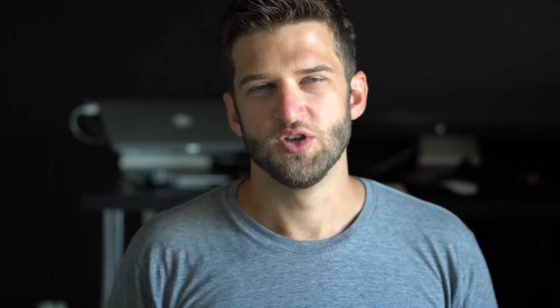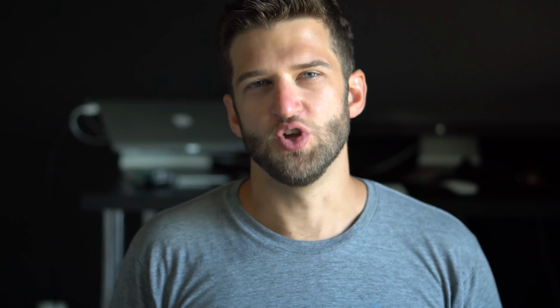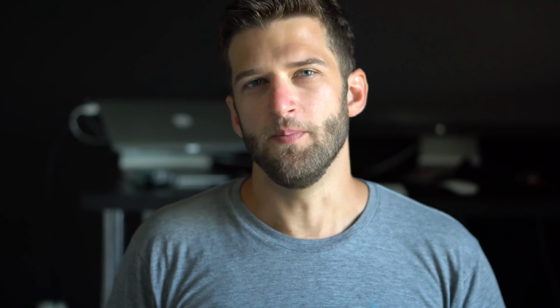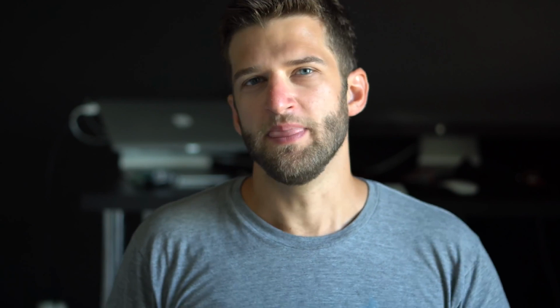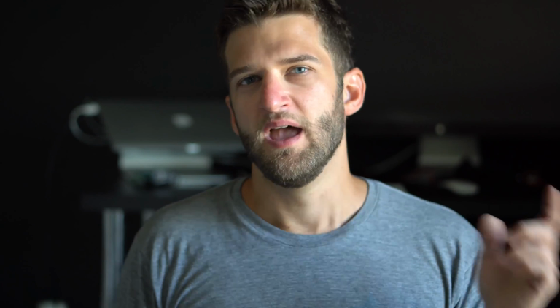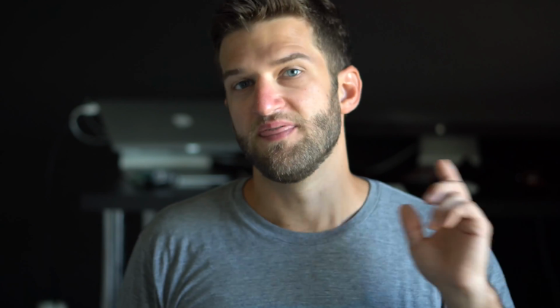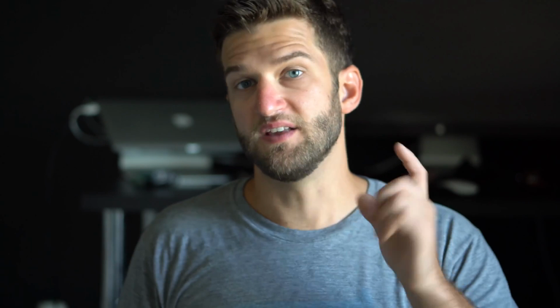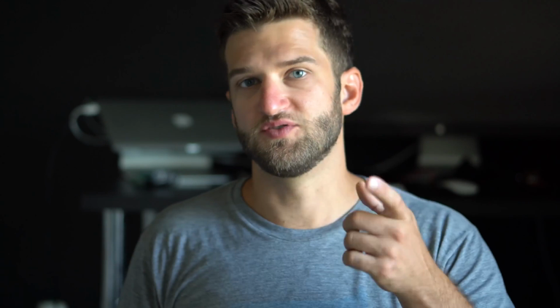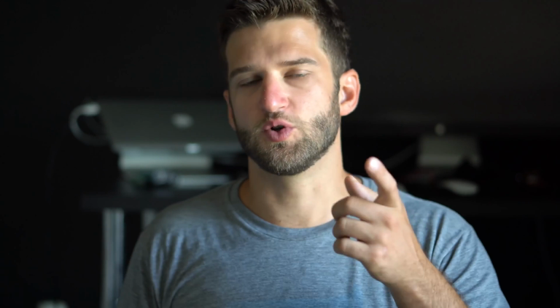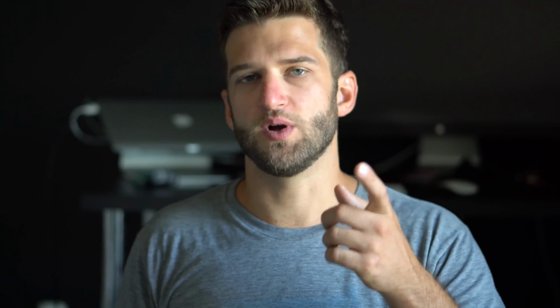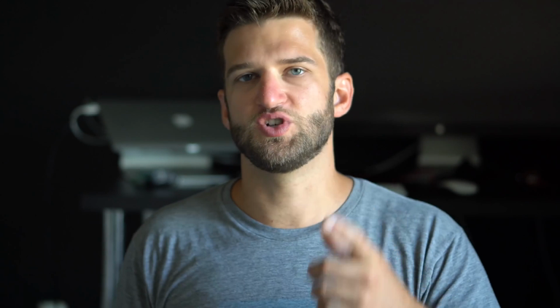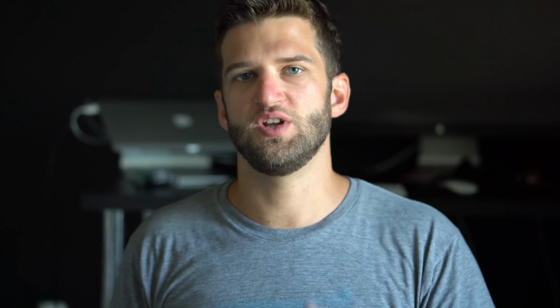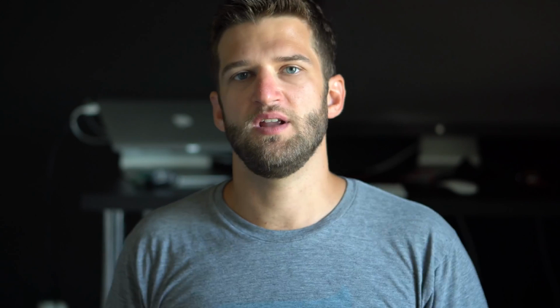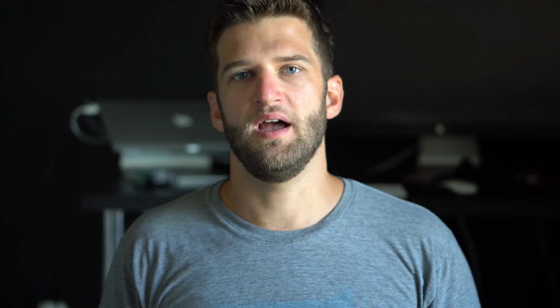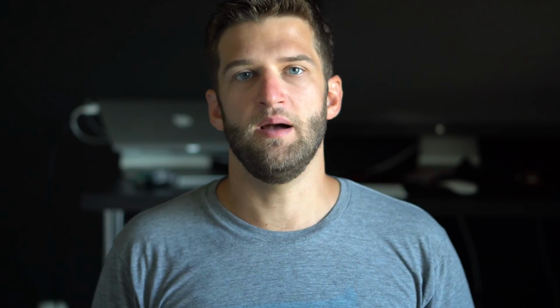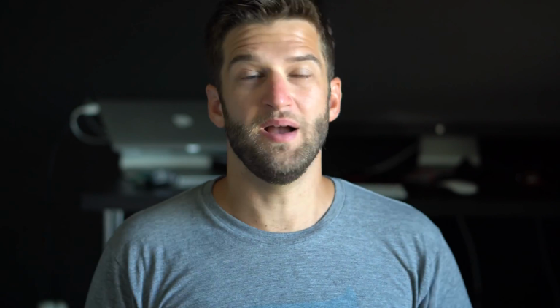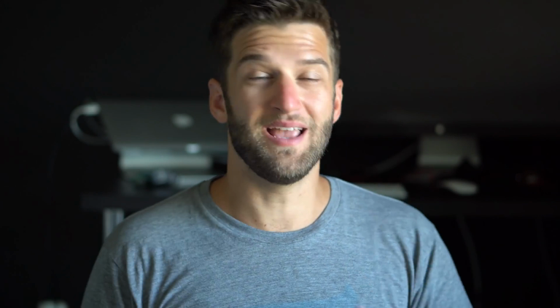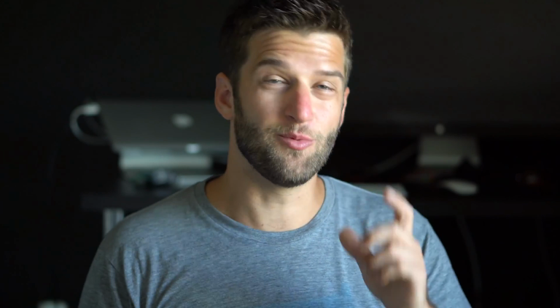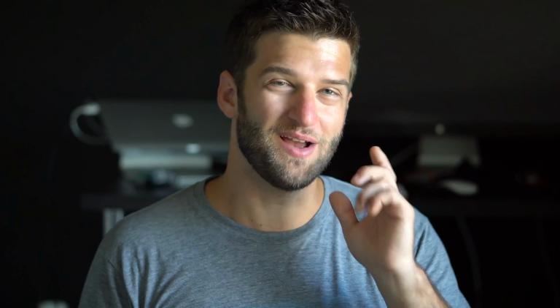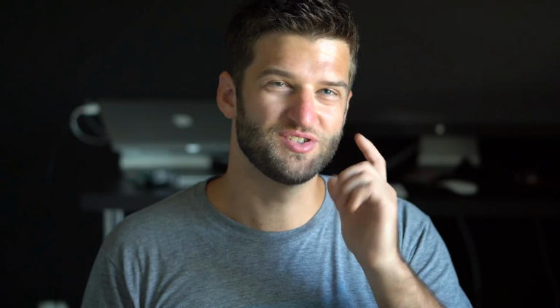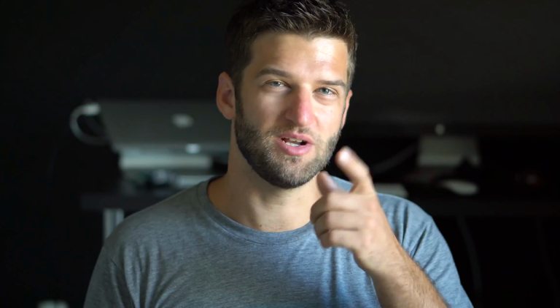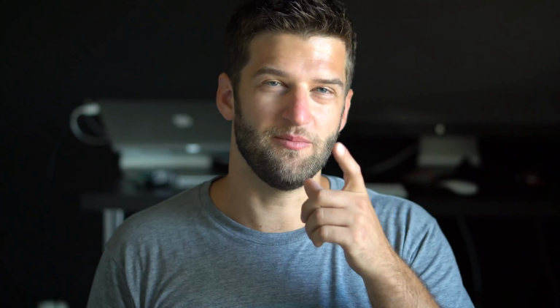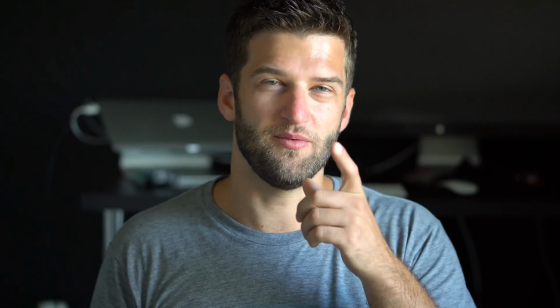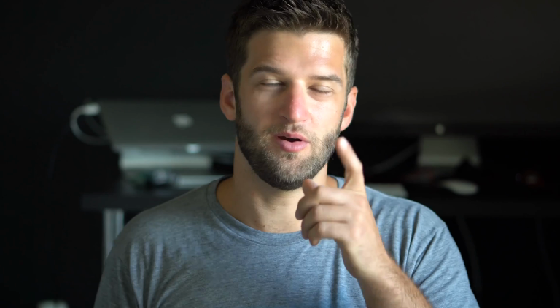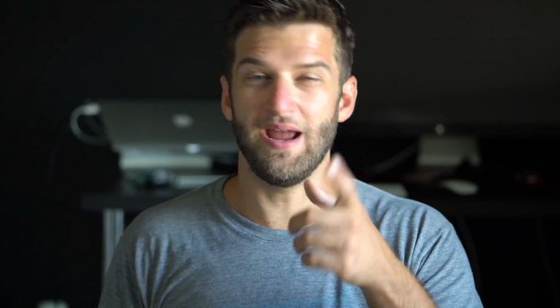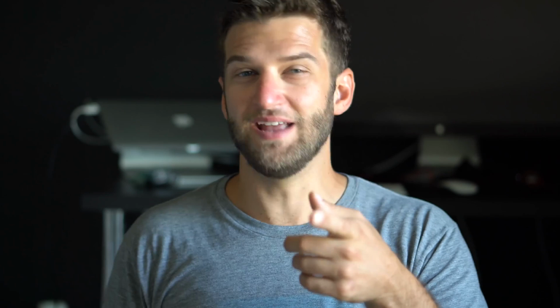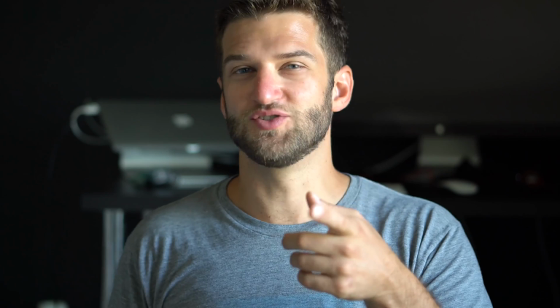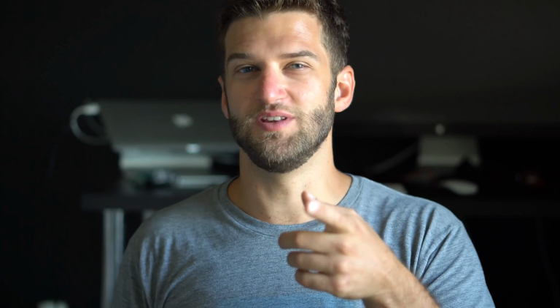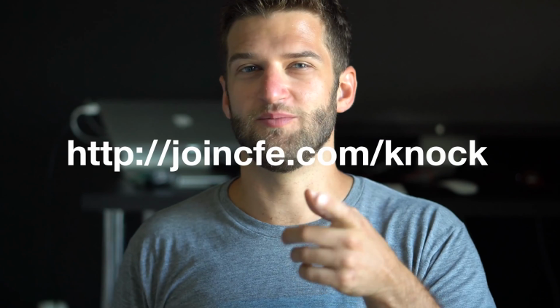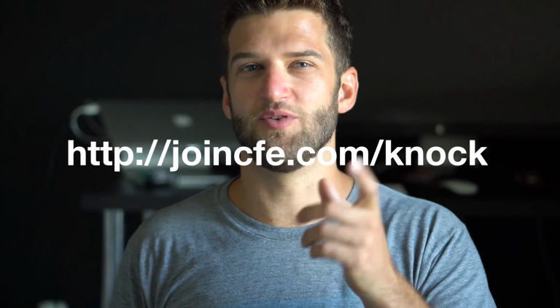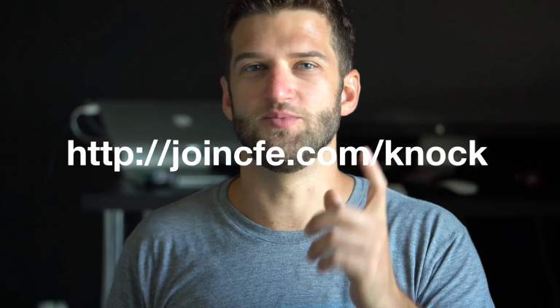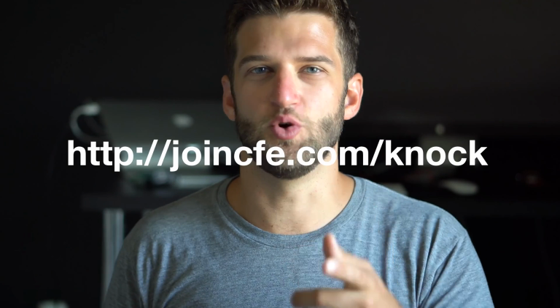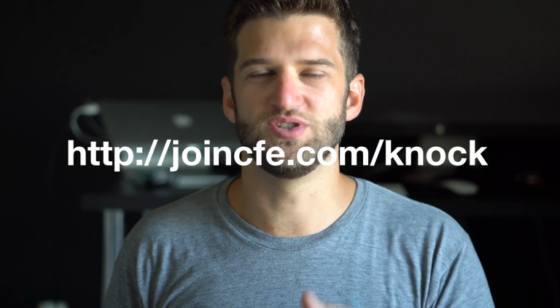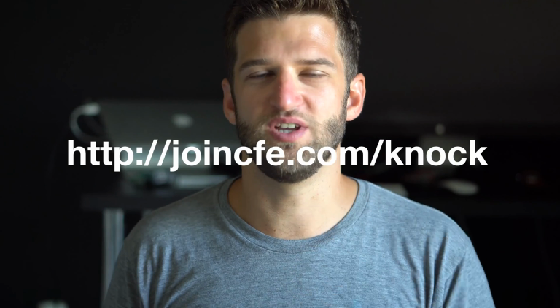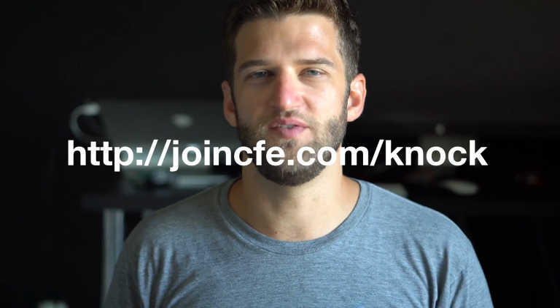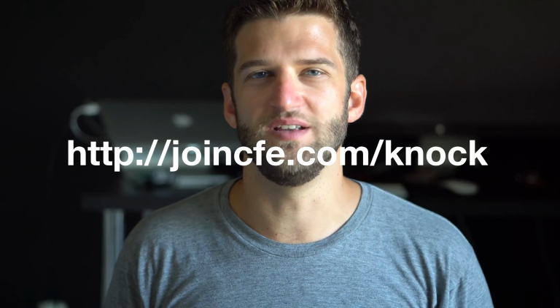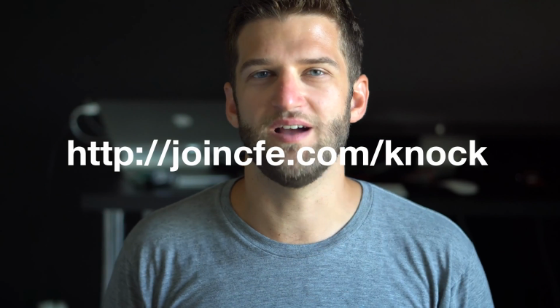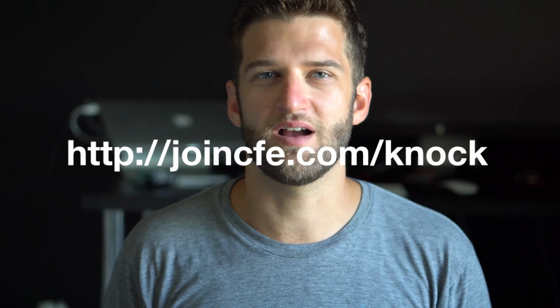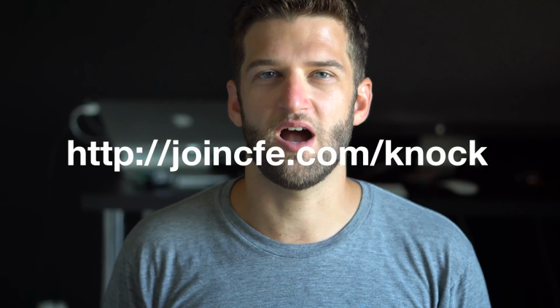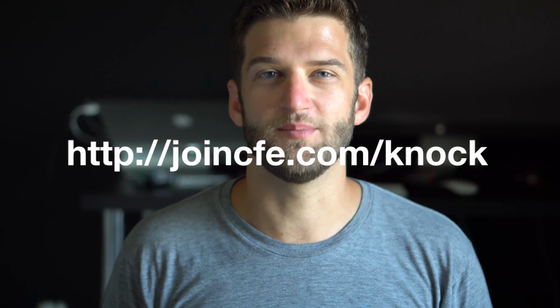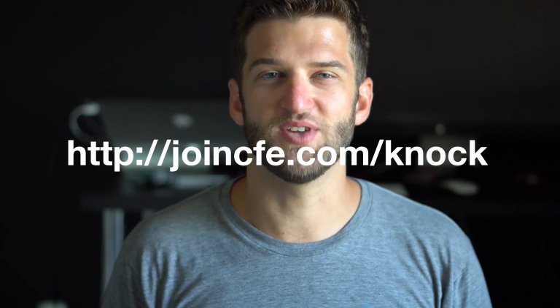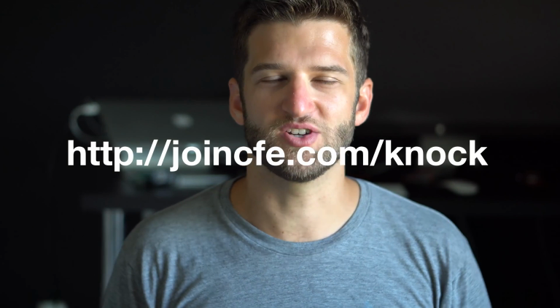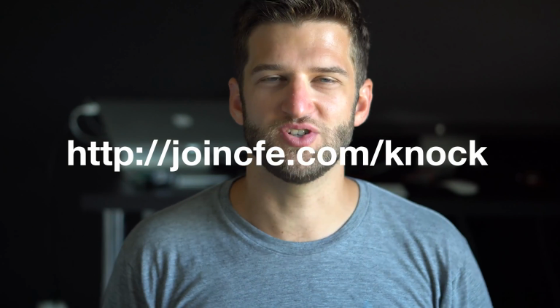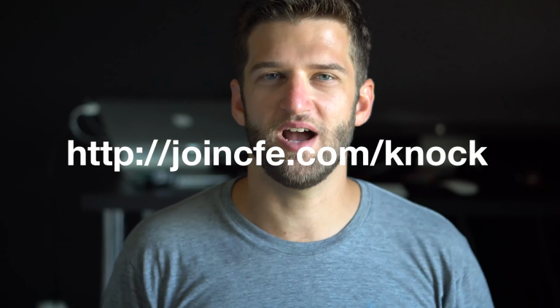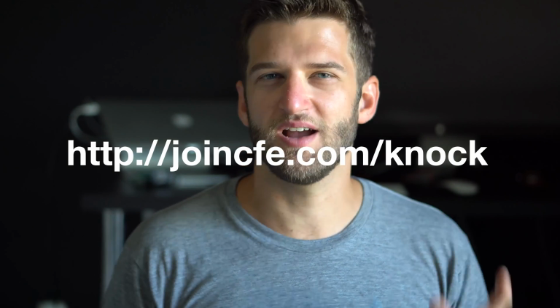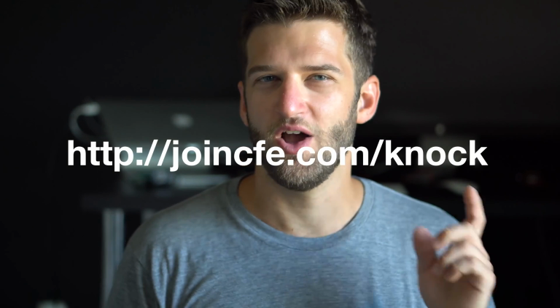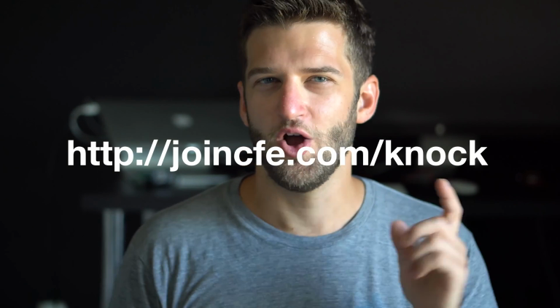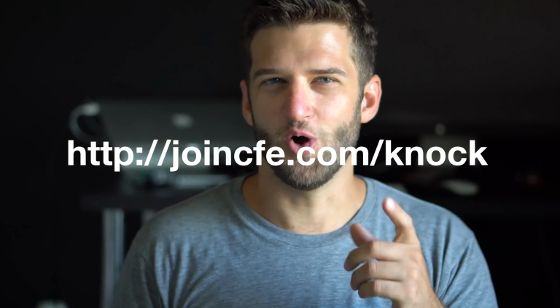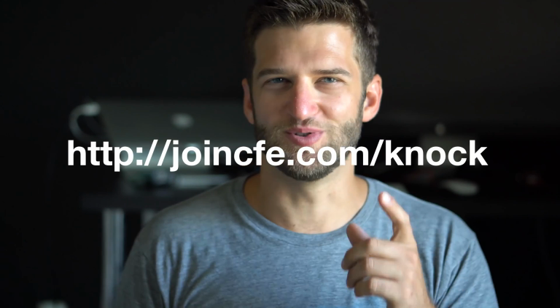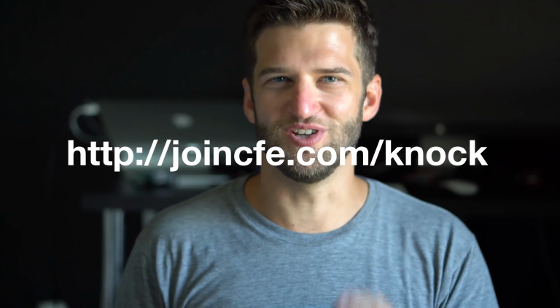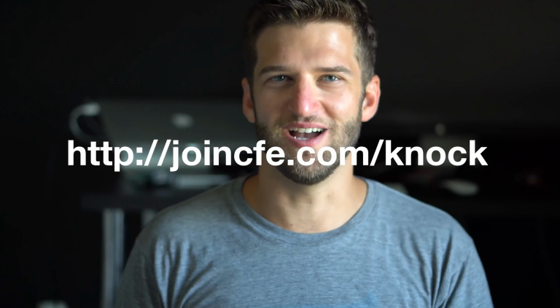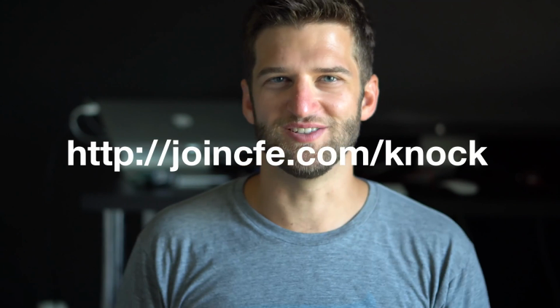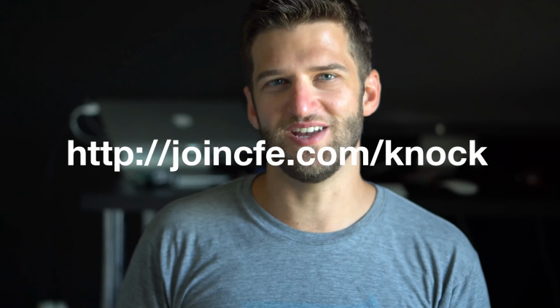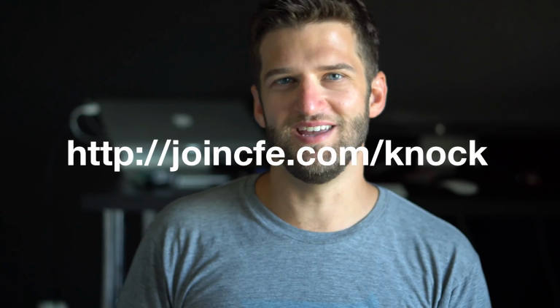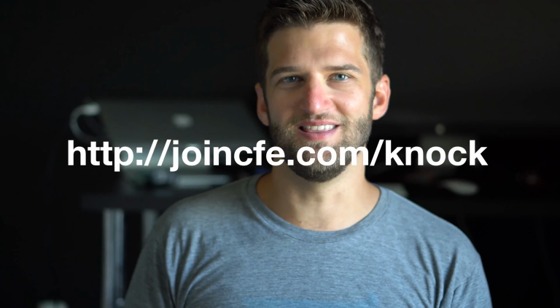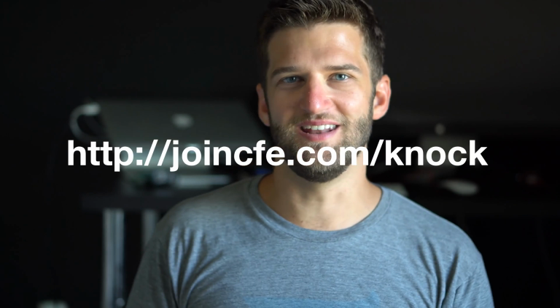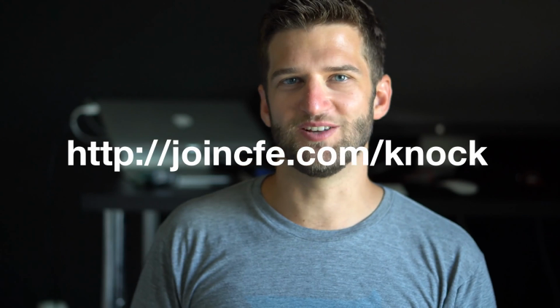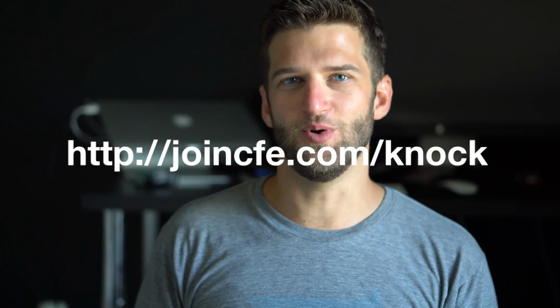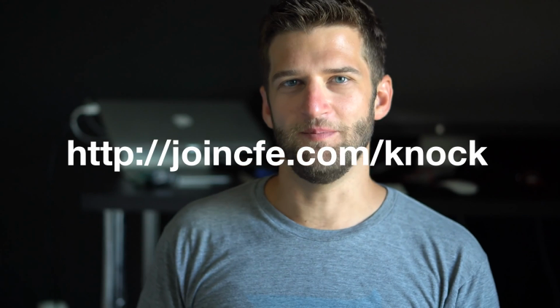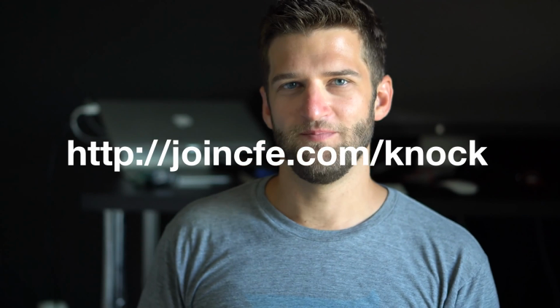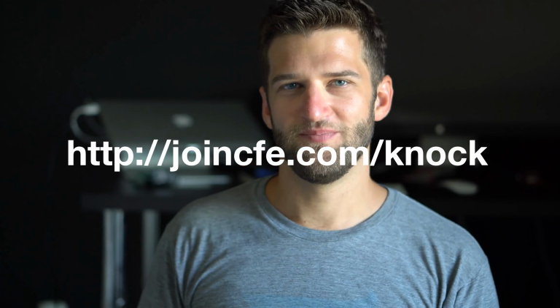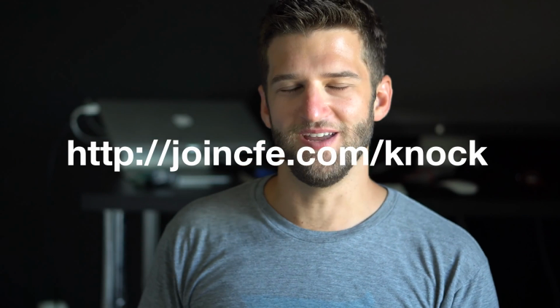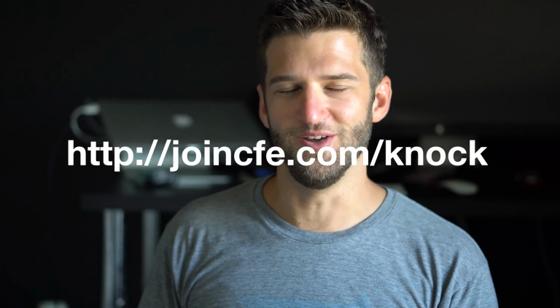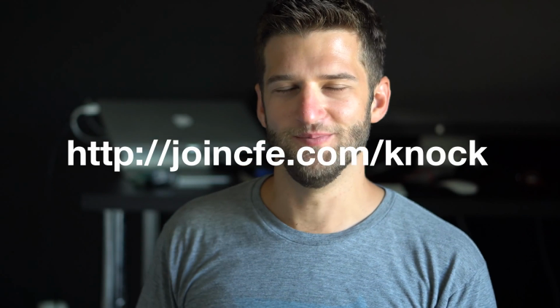Thanks for the question. We're answering them from joincfe.com. Hope to see you guys in the next one. Thank you.